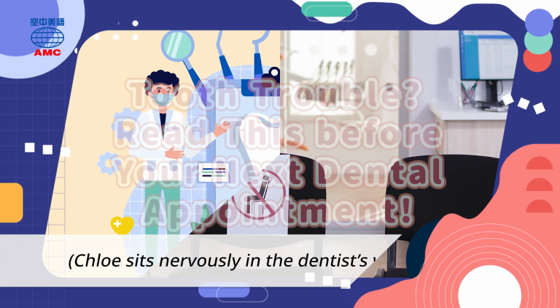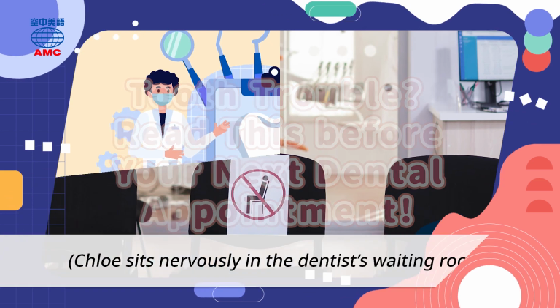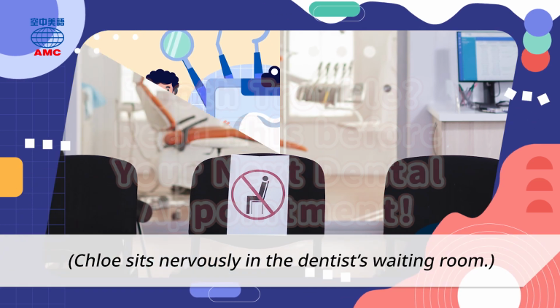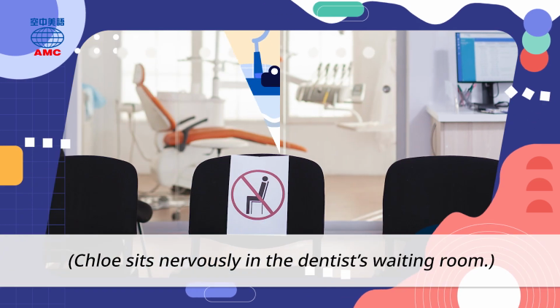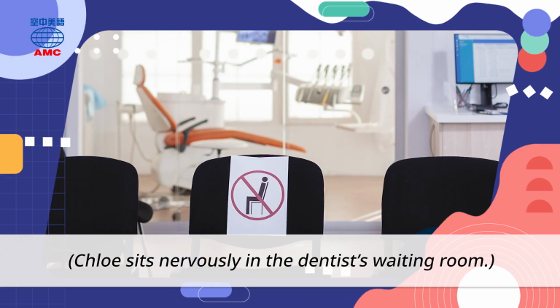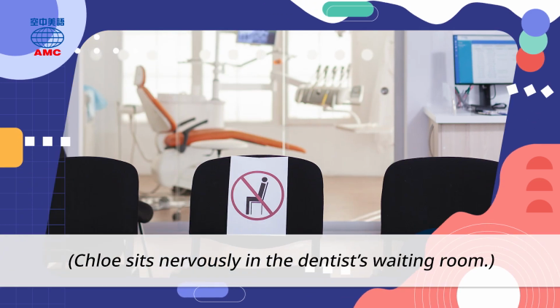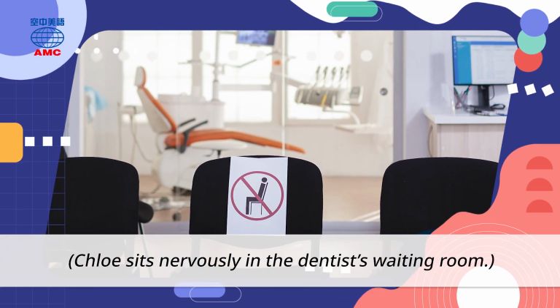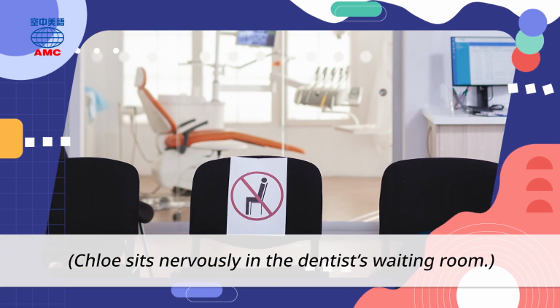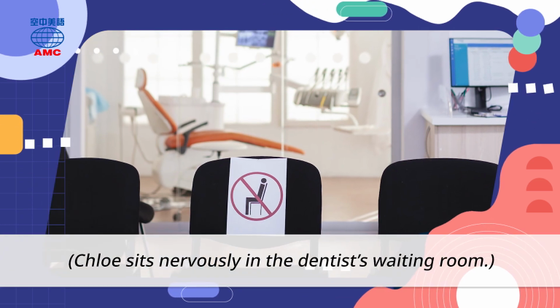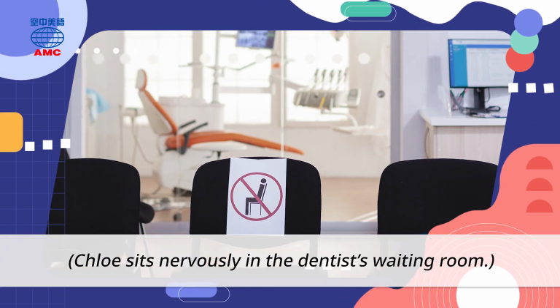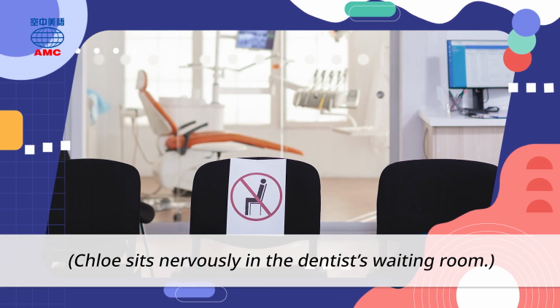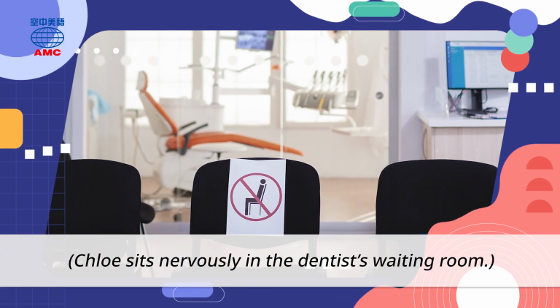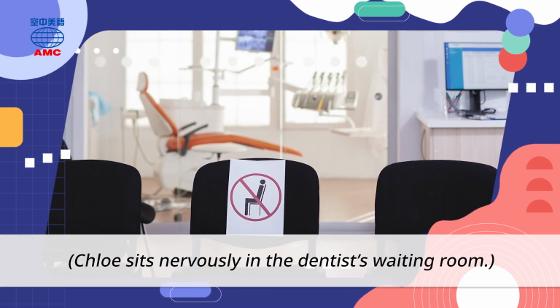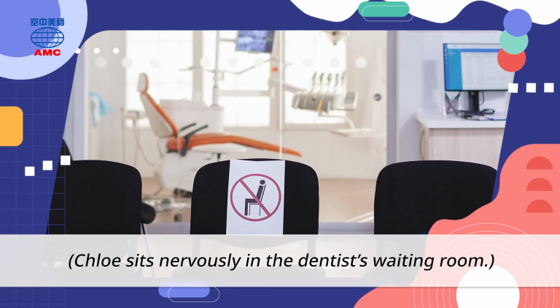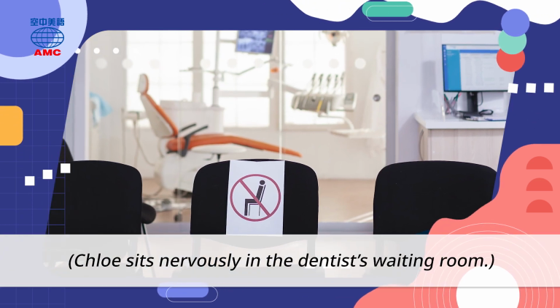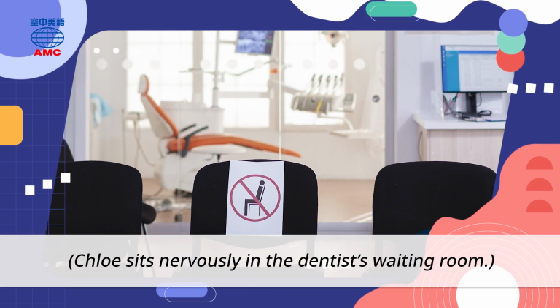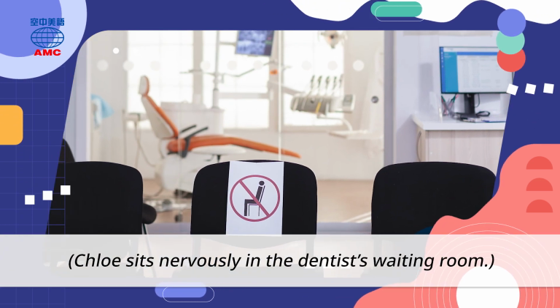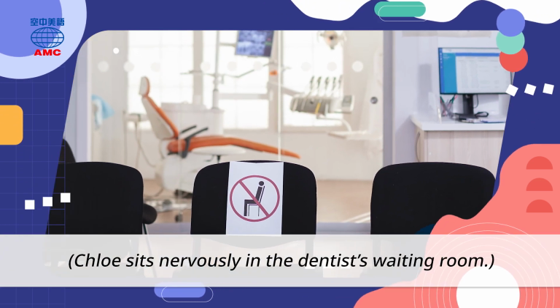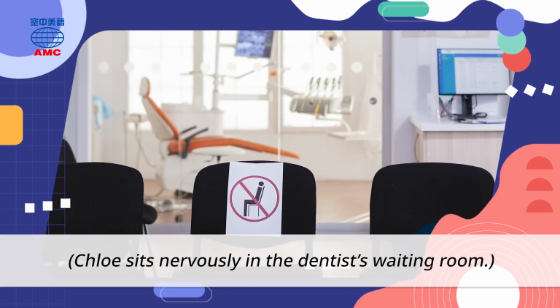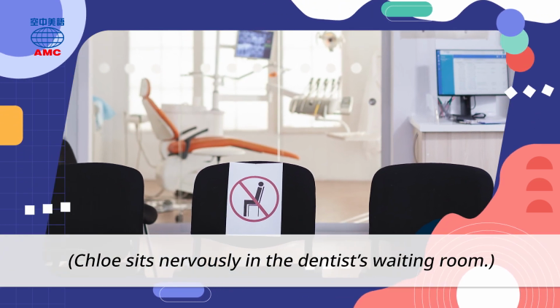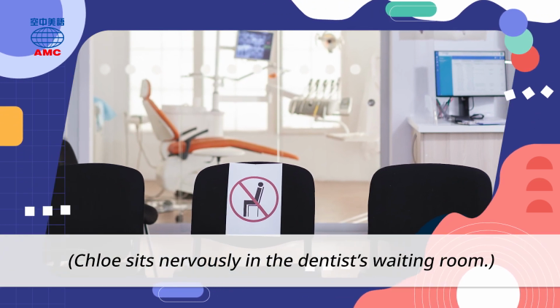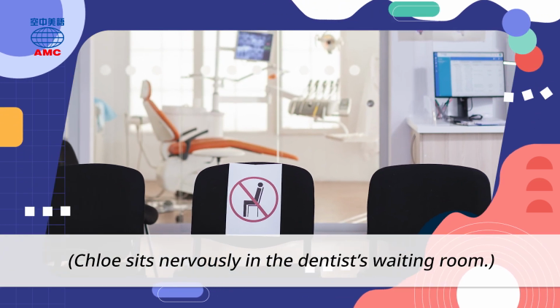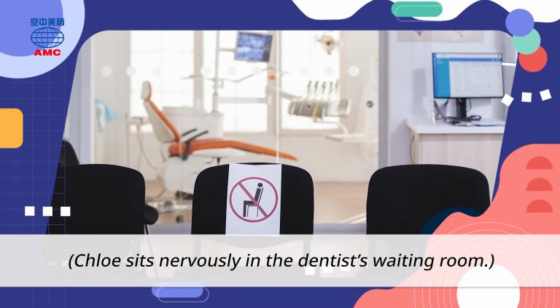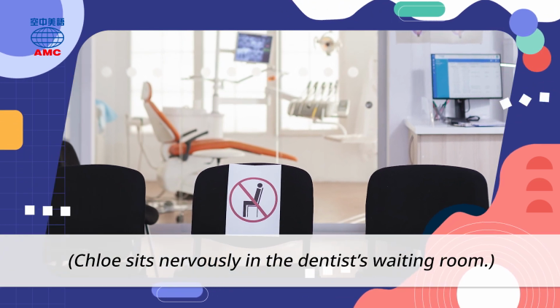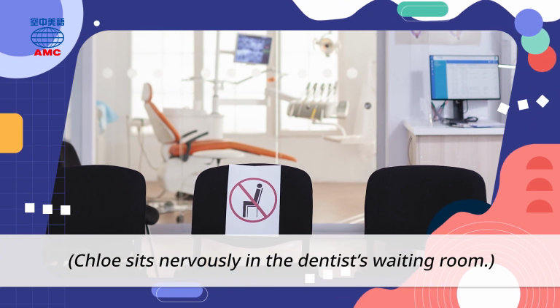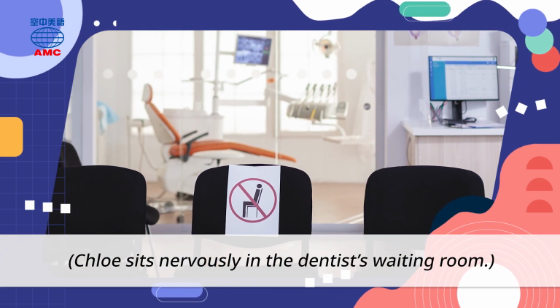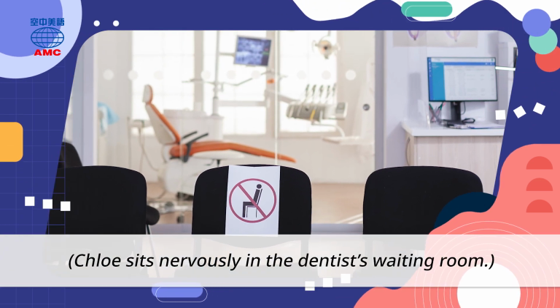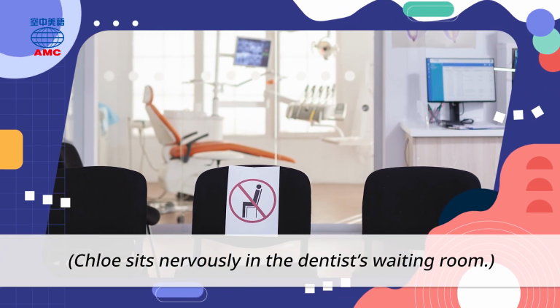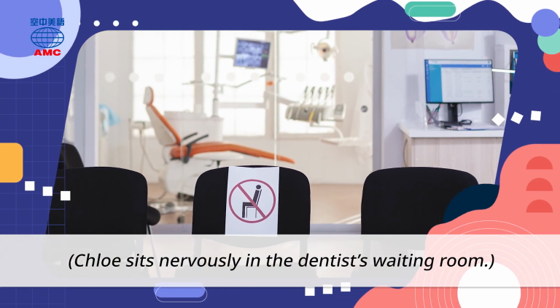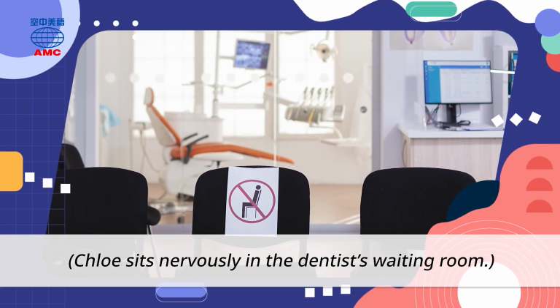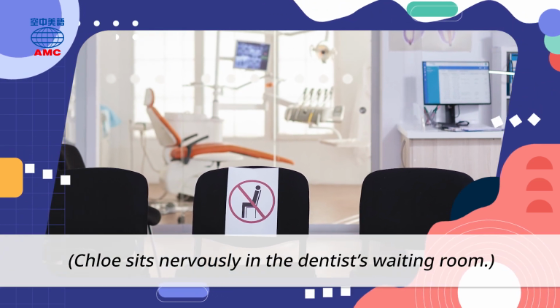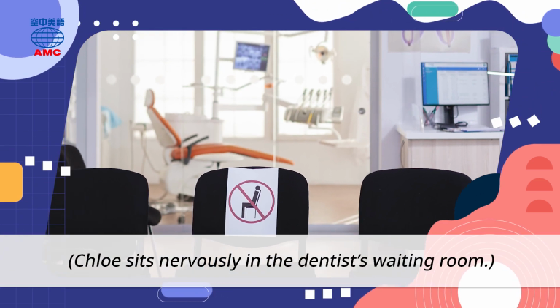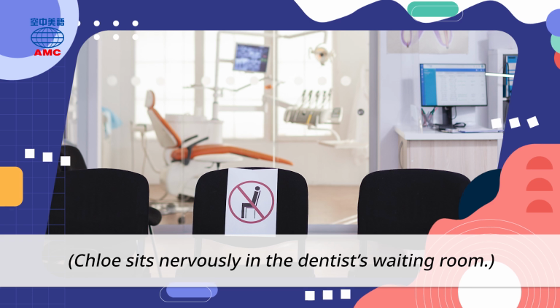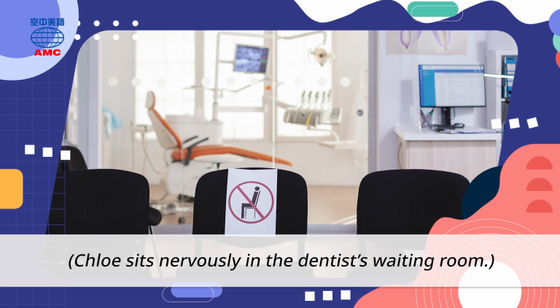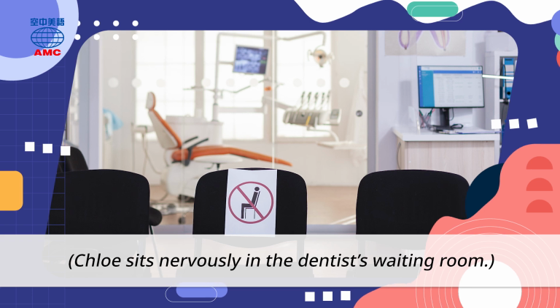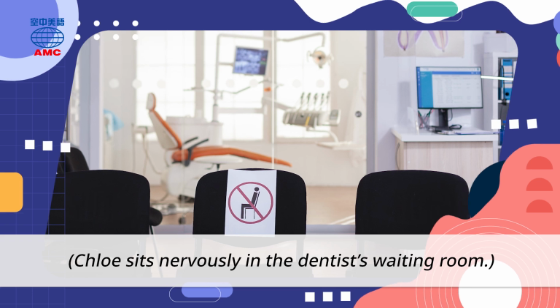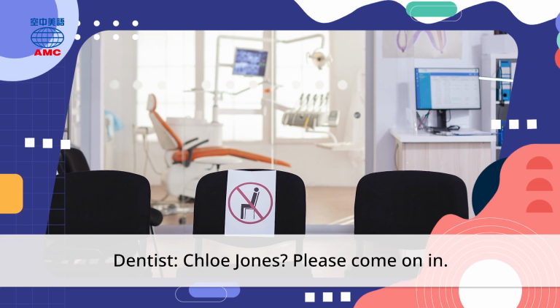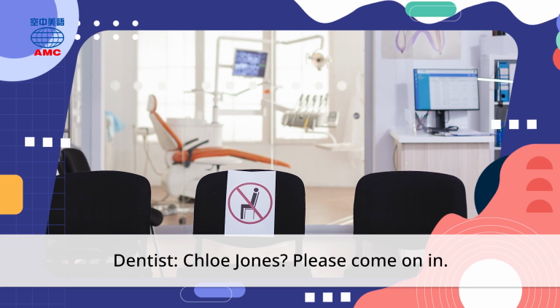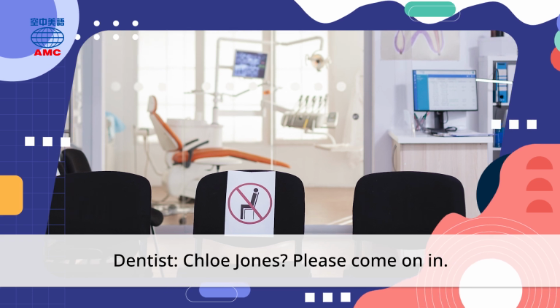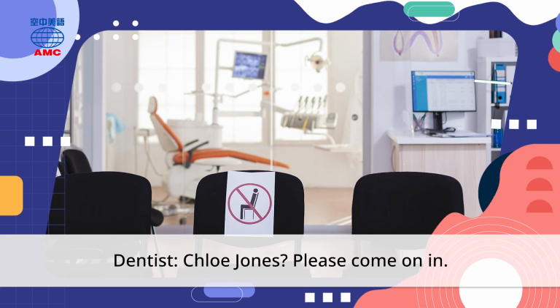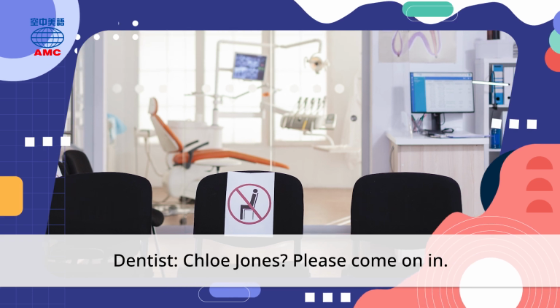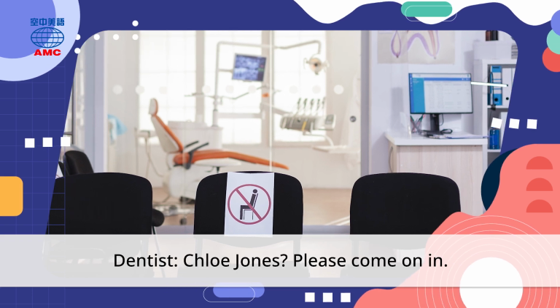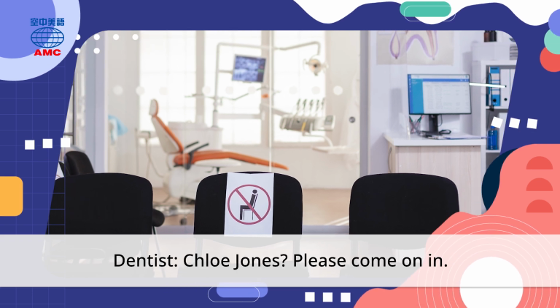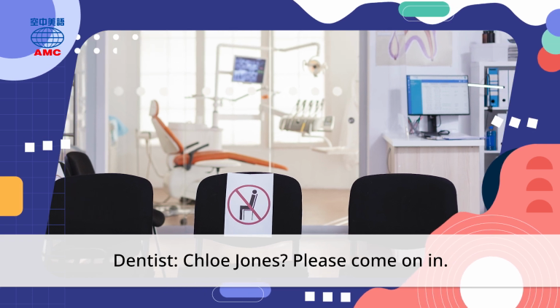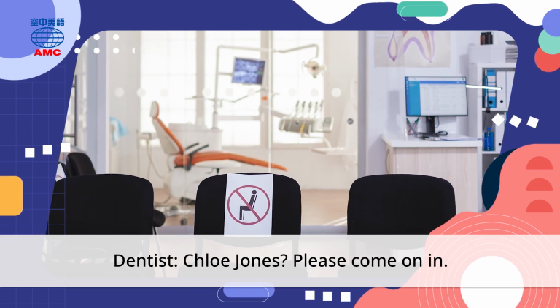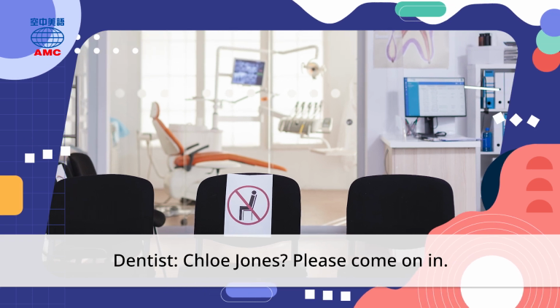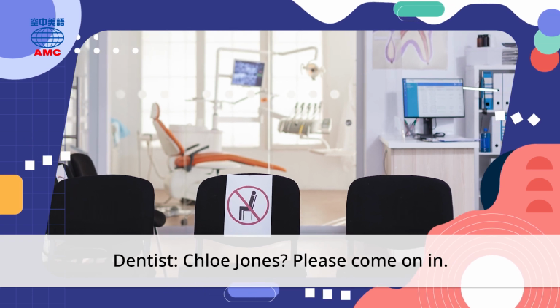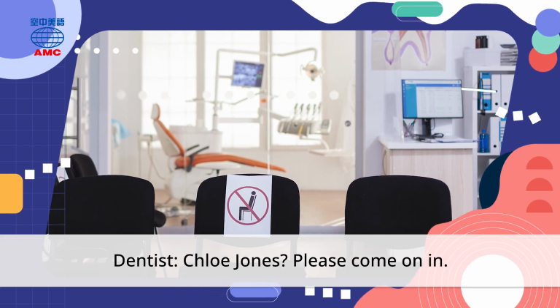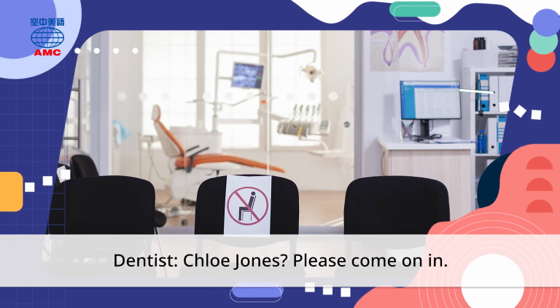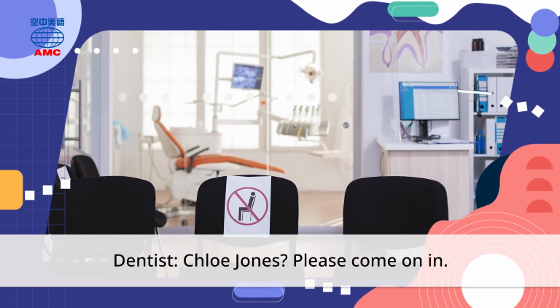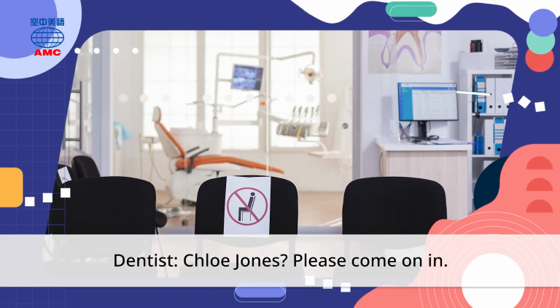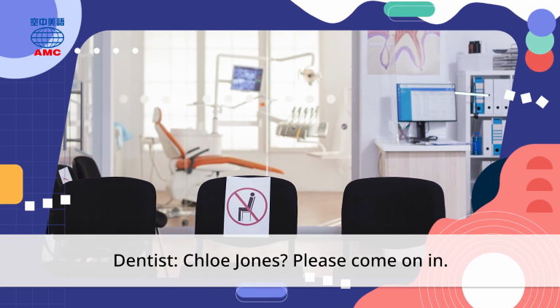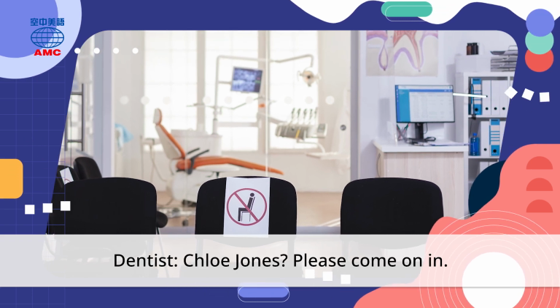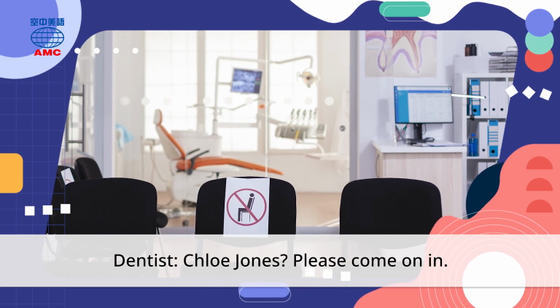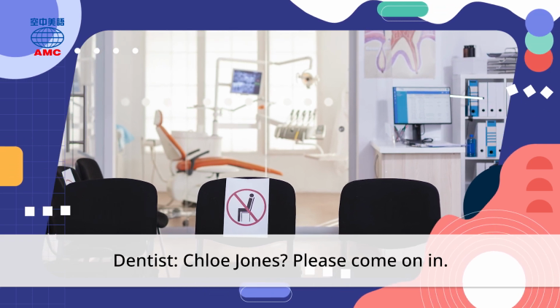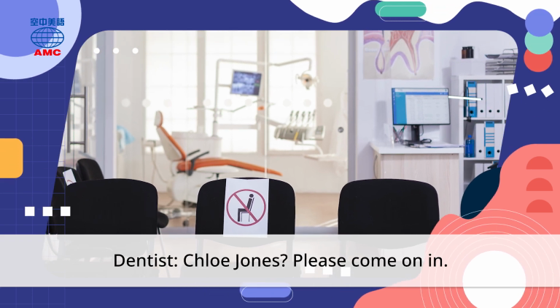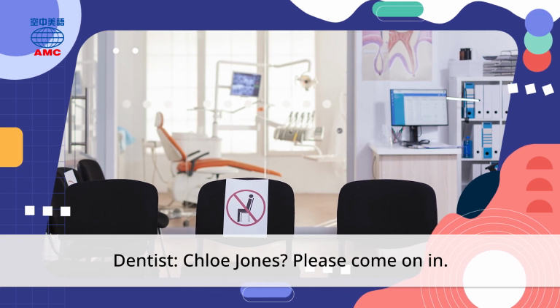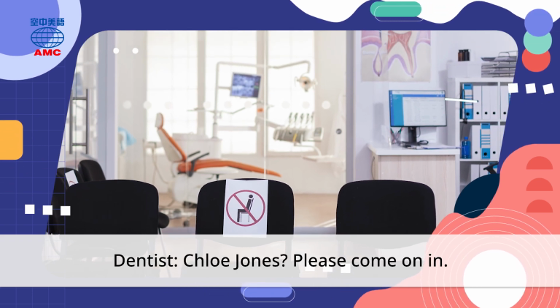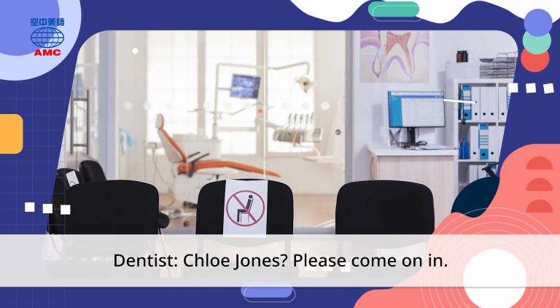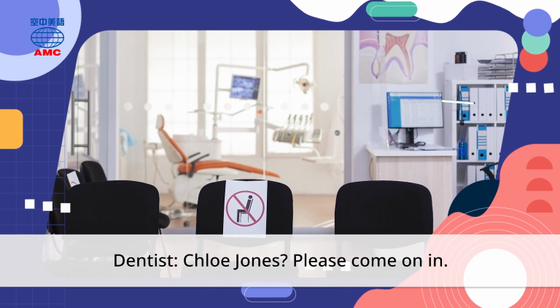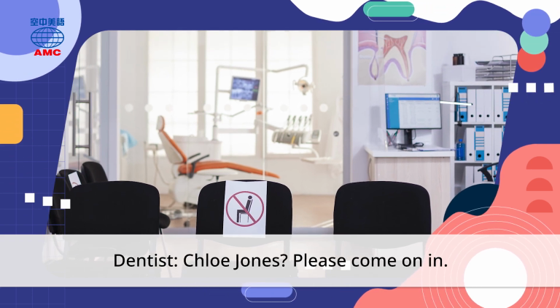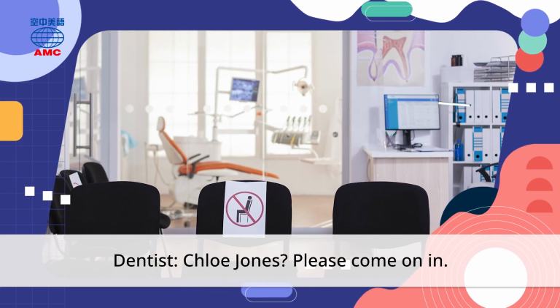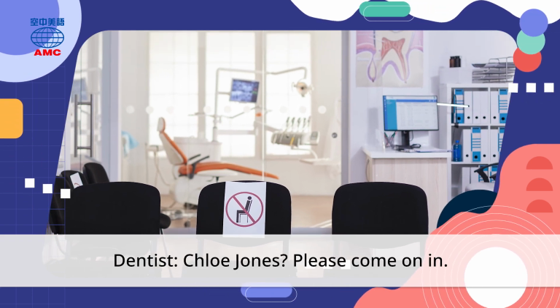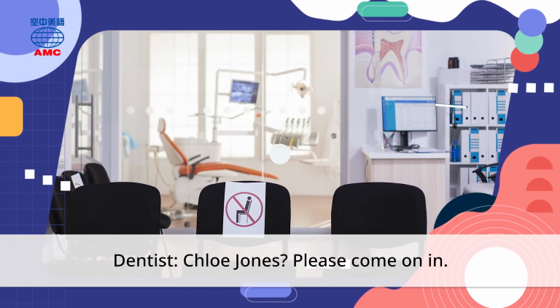Chloe sits nervously in the dentist's waiting room. Chloe Jones, please come on in.